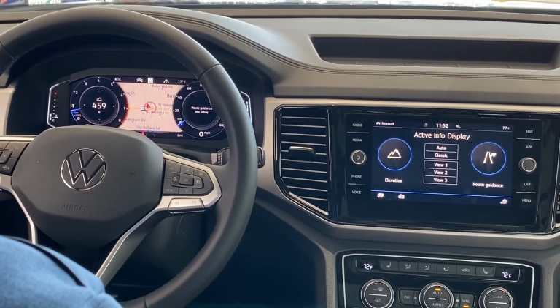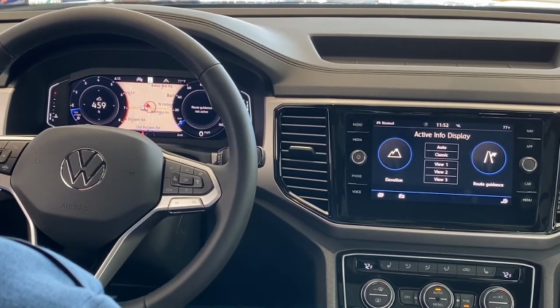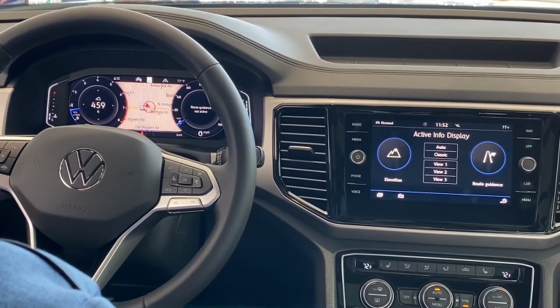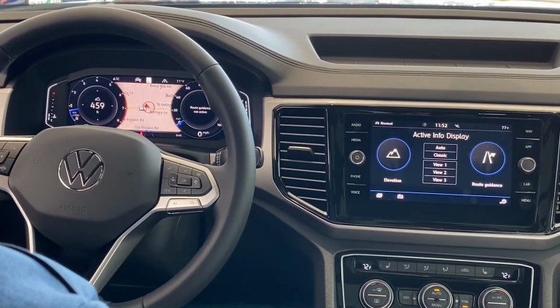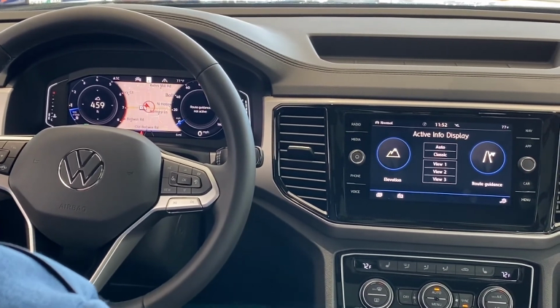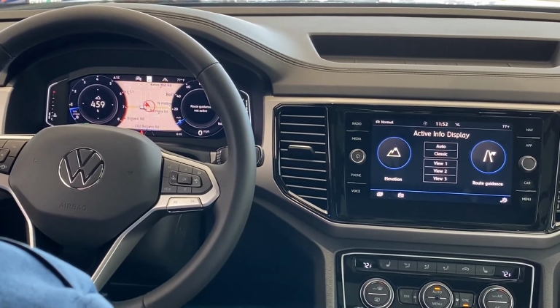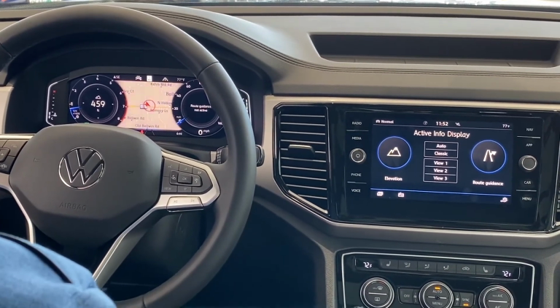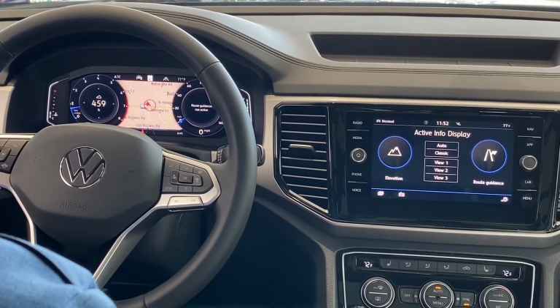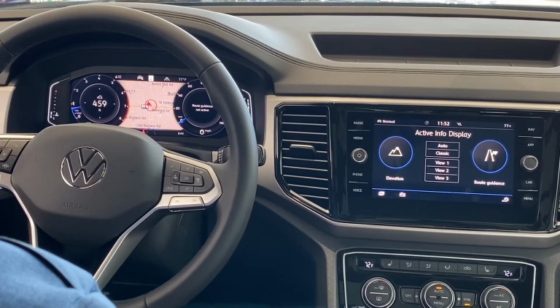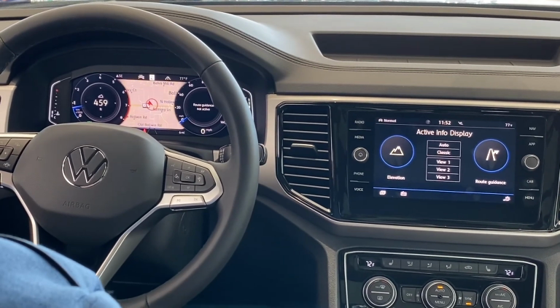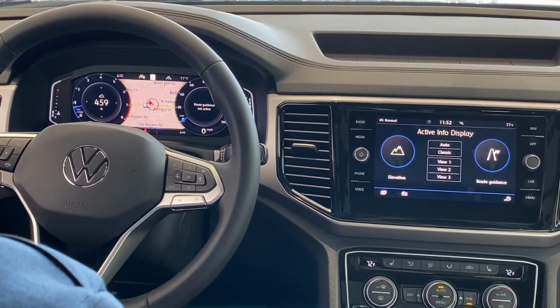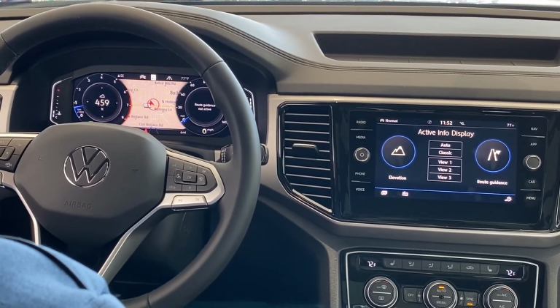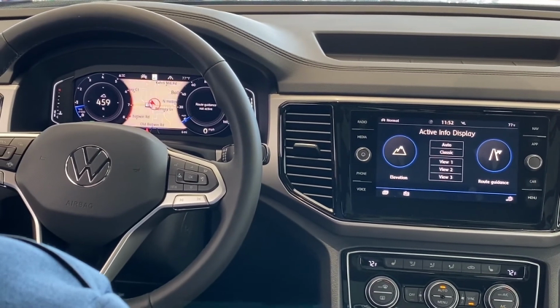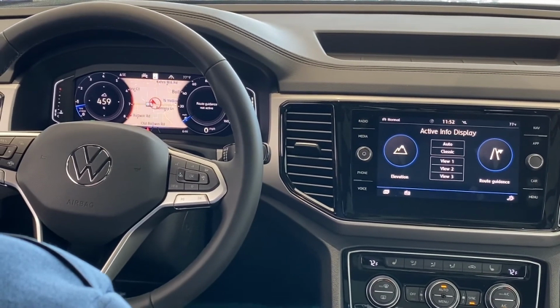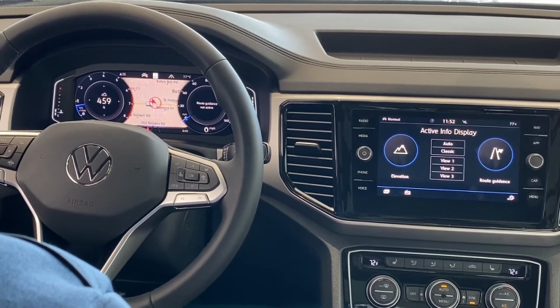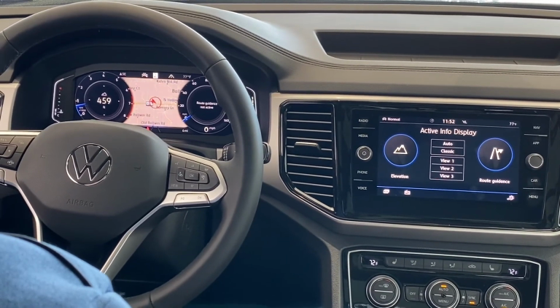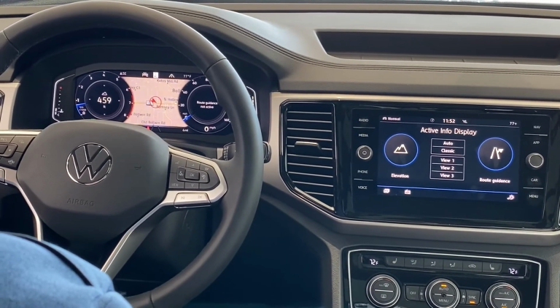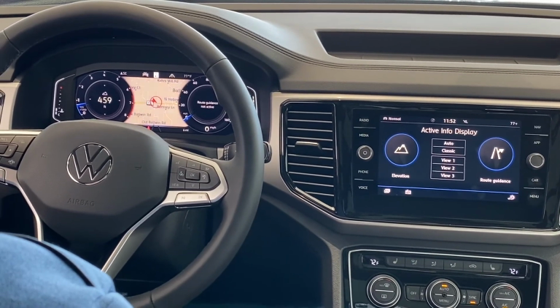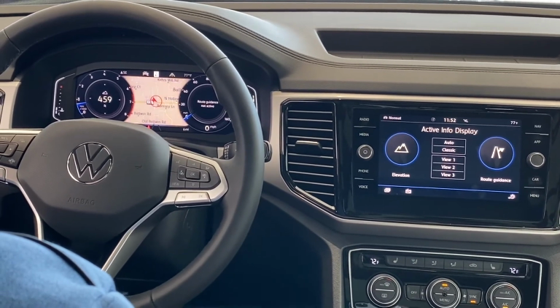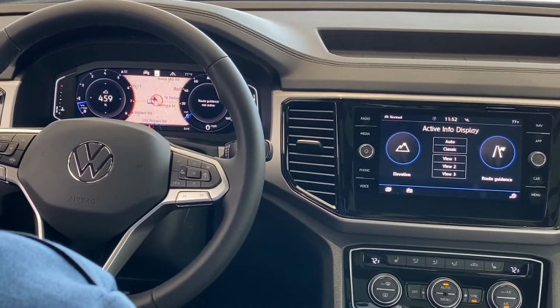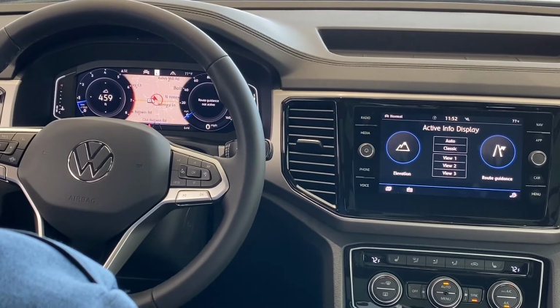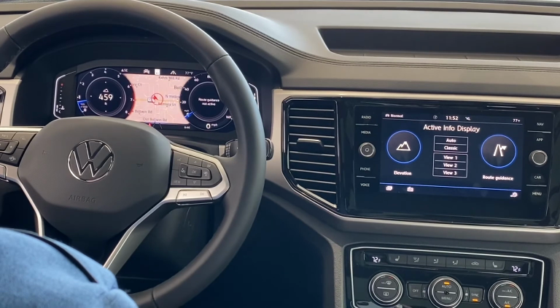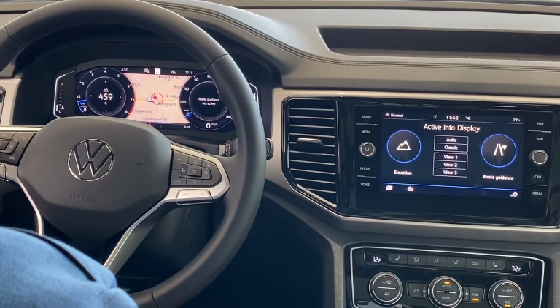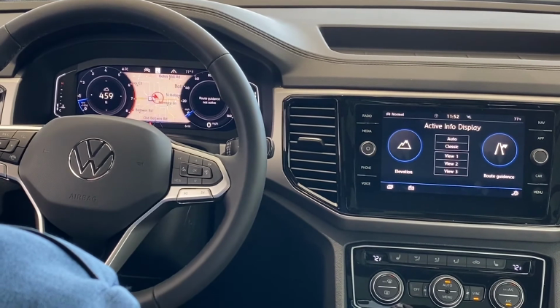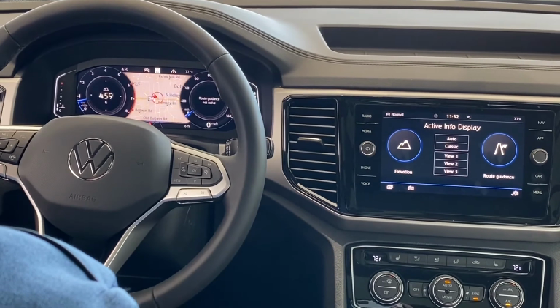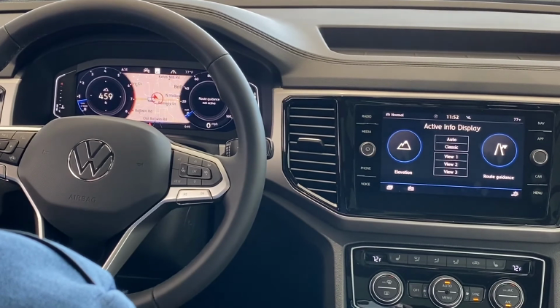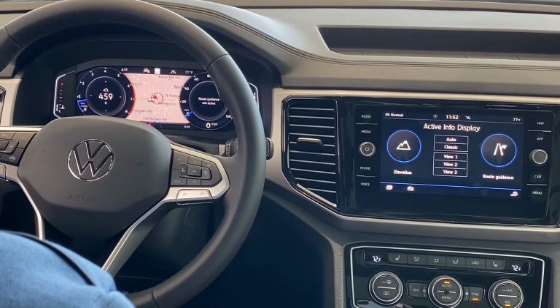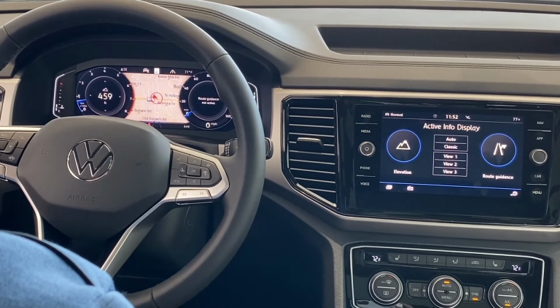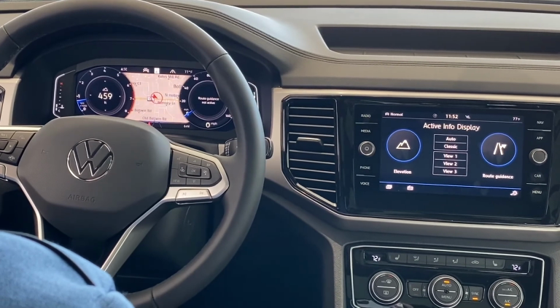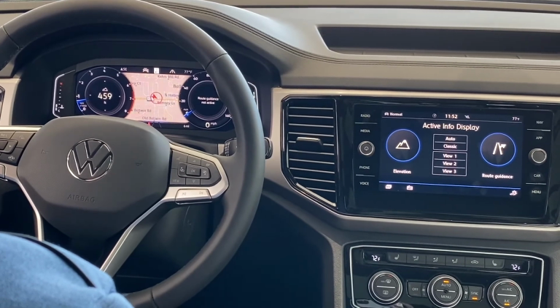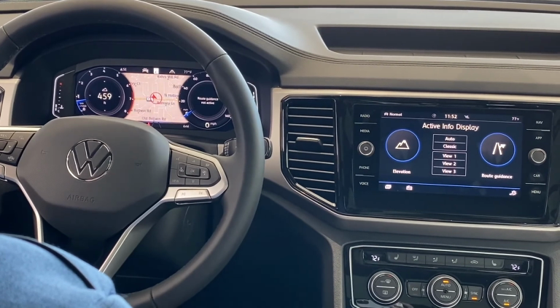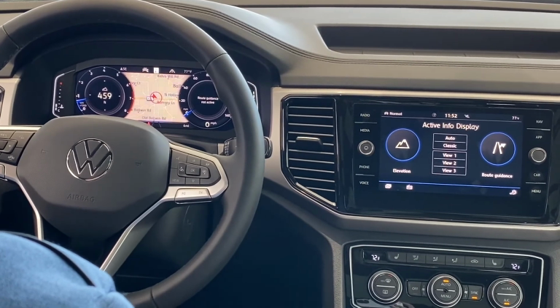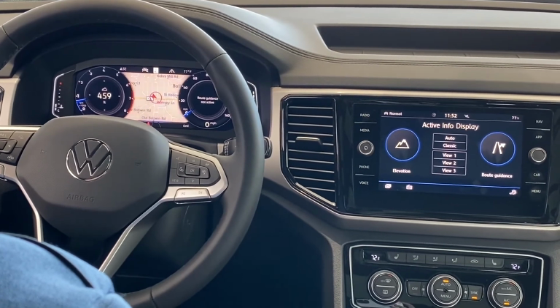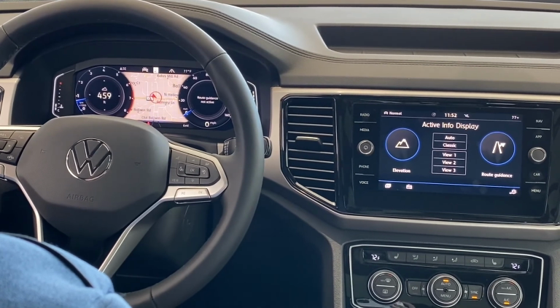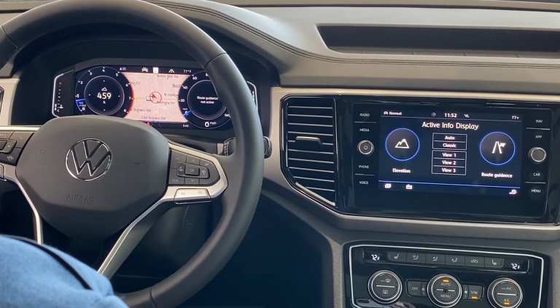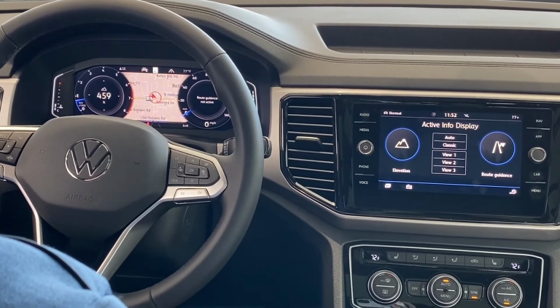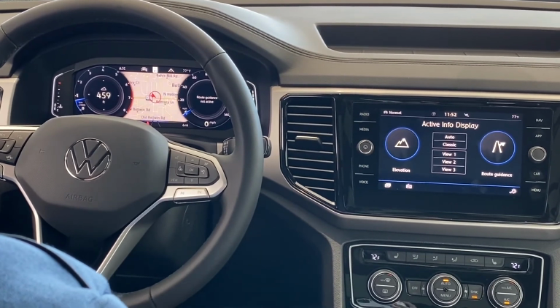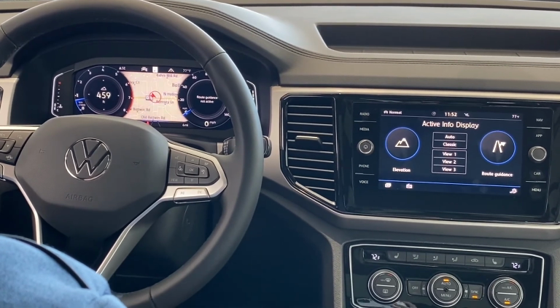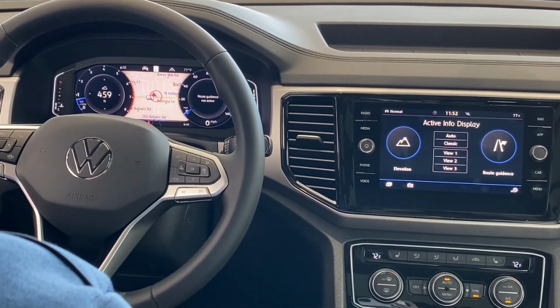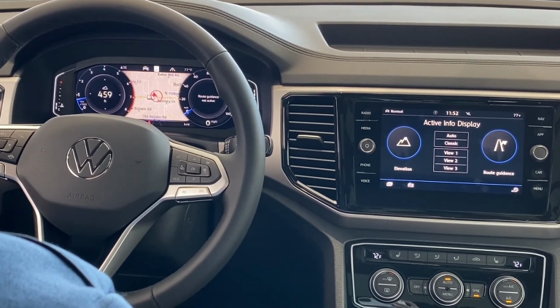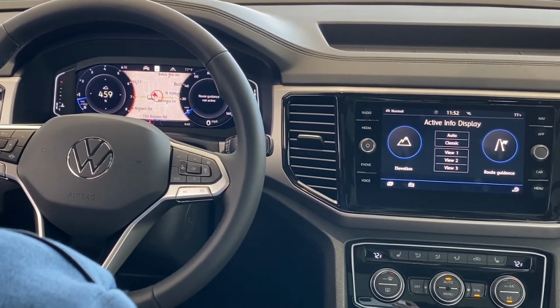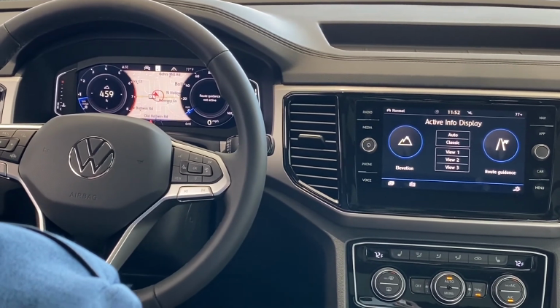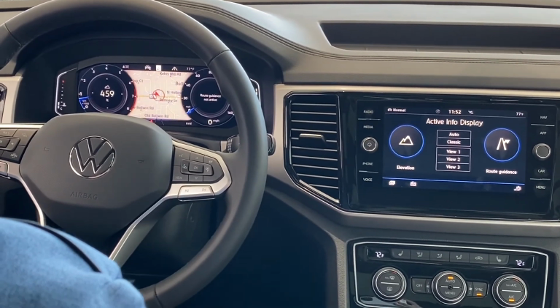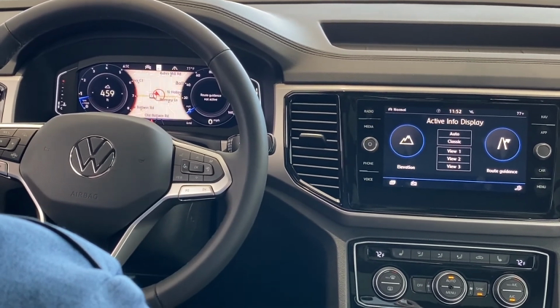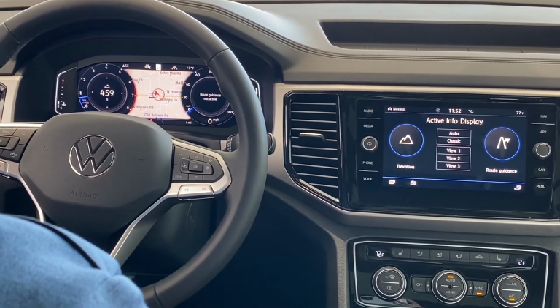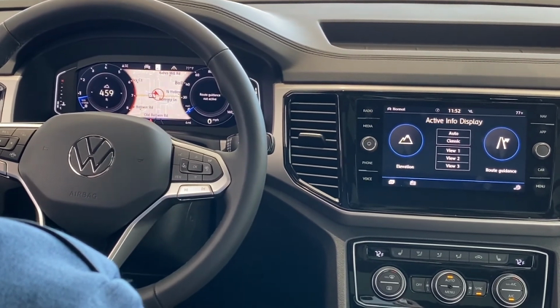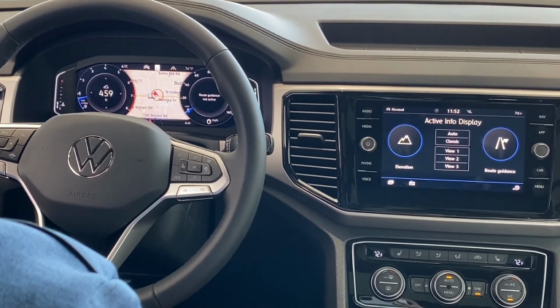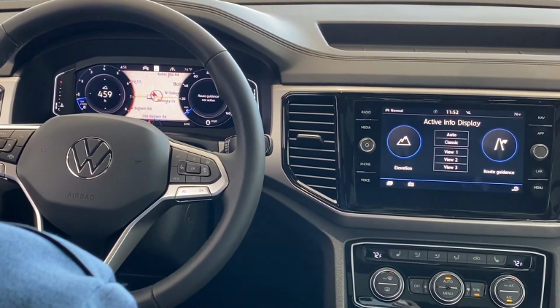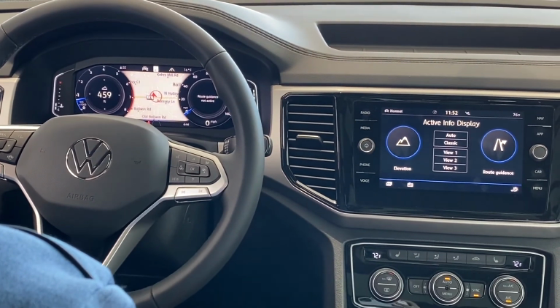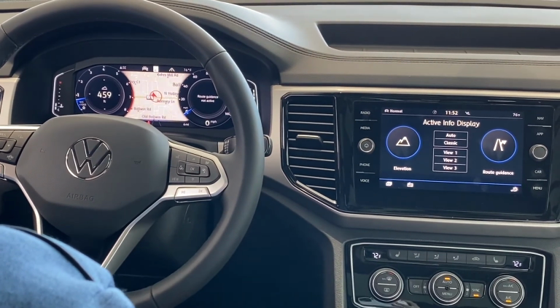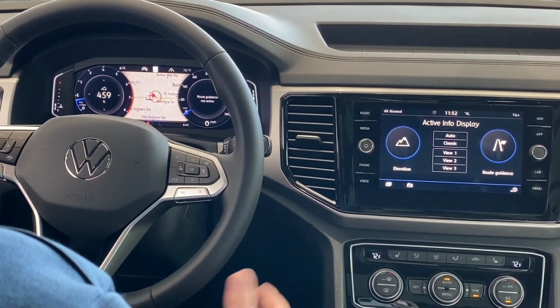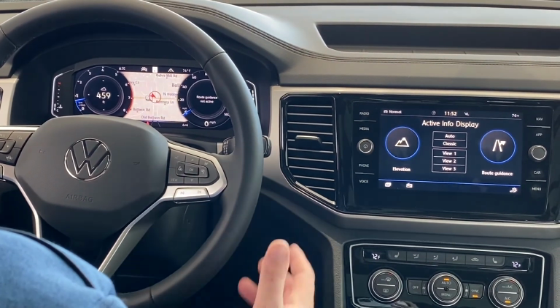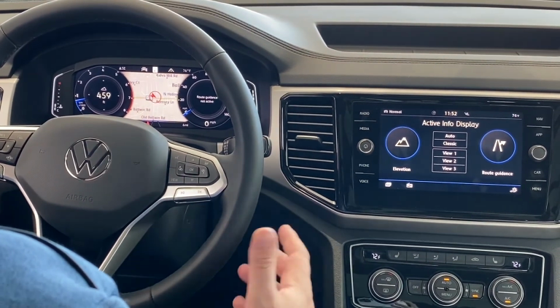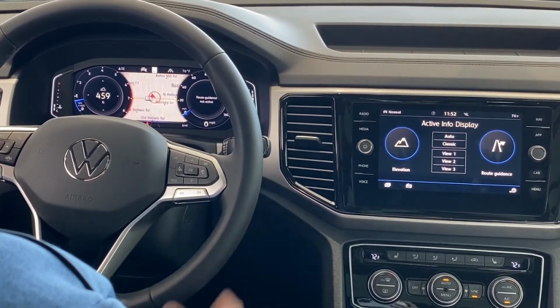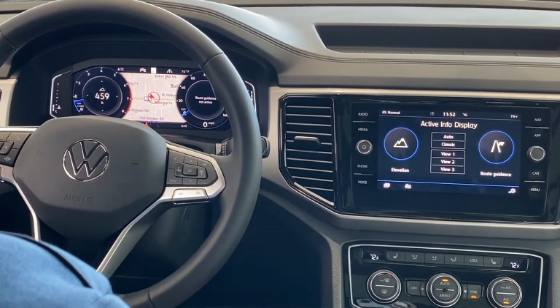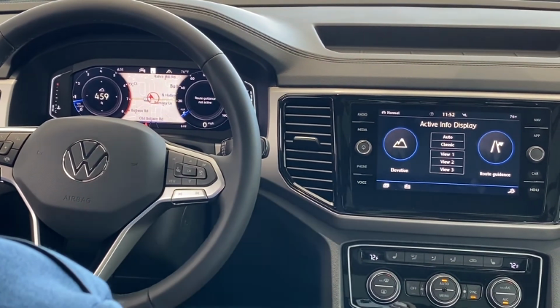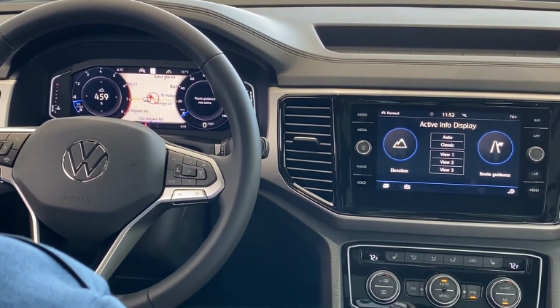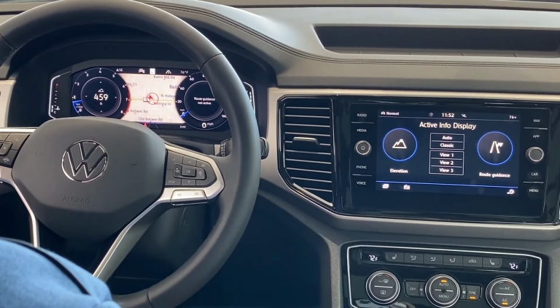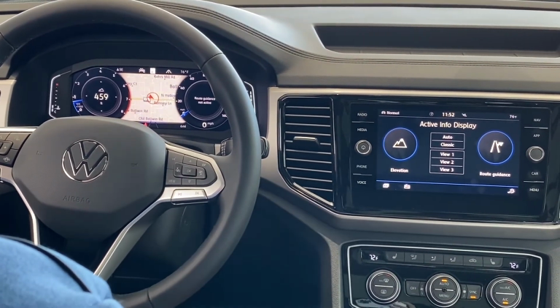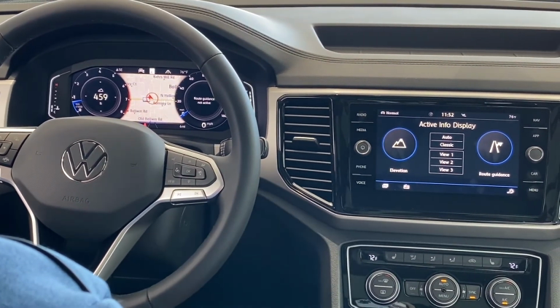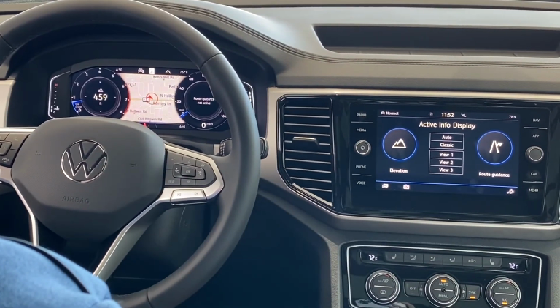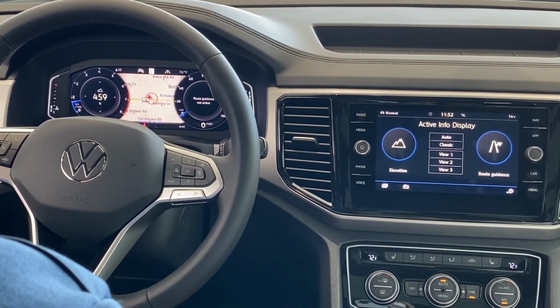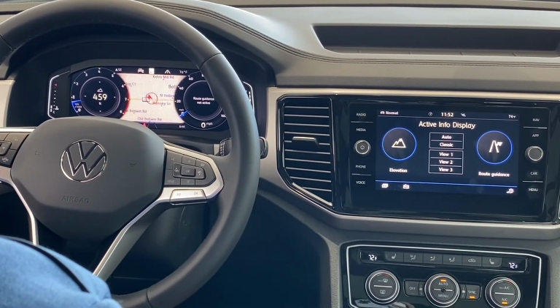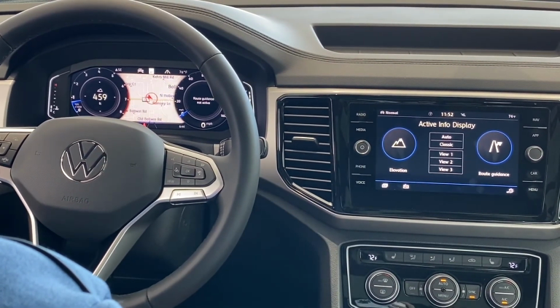So it's very cool technology, usually only found in luxury cars, but Volkswagen has stepped their game up.